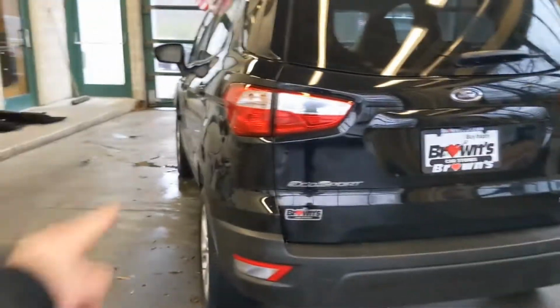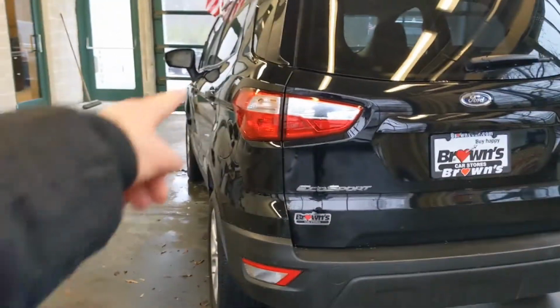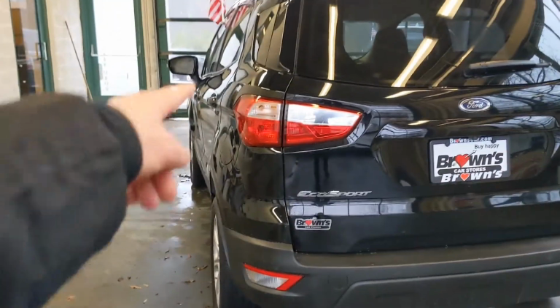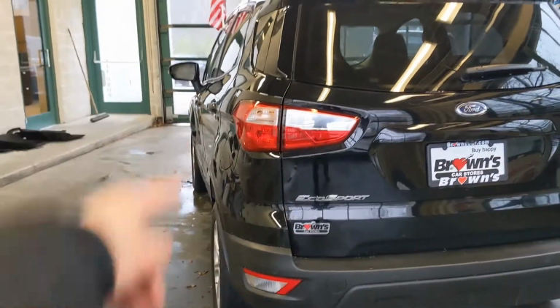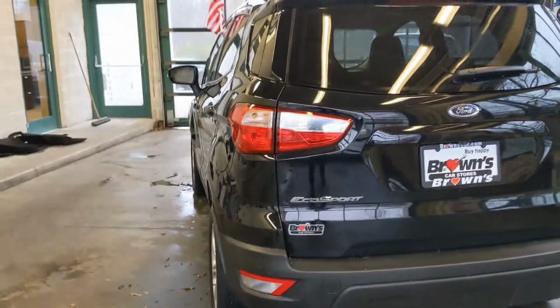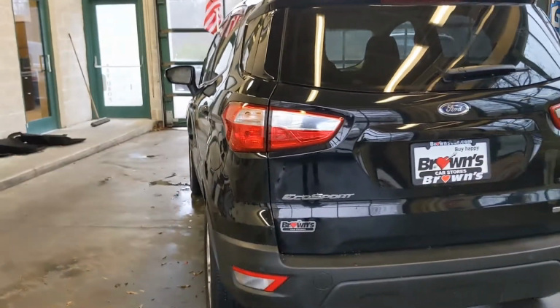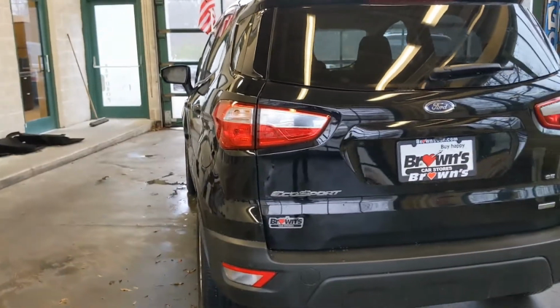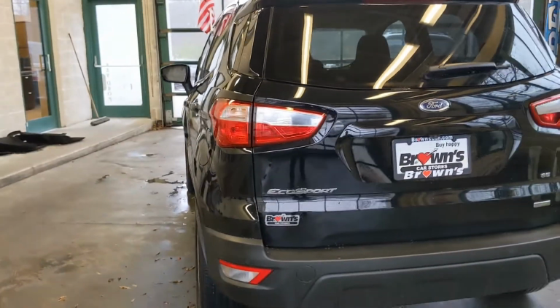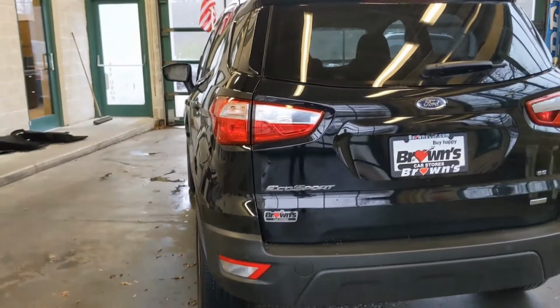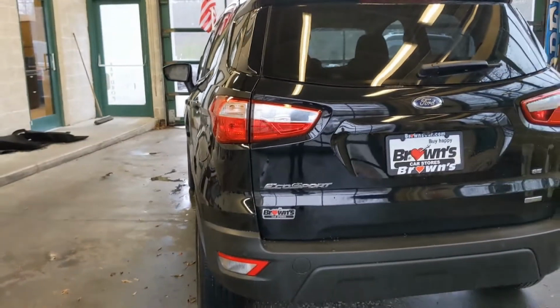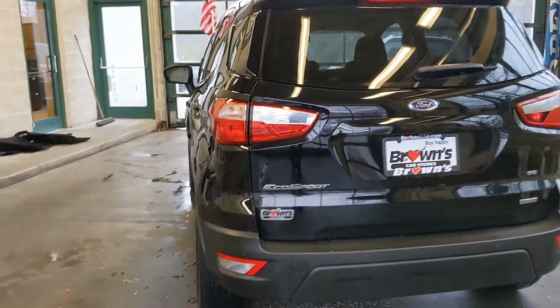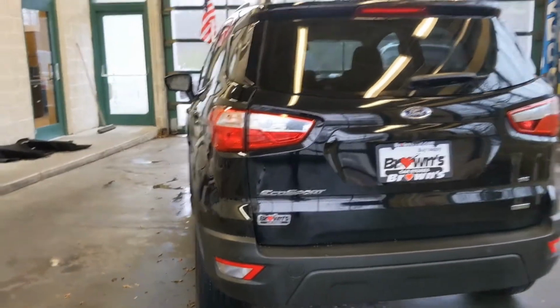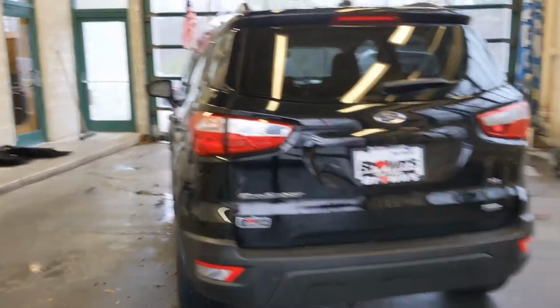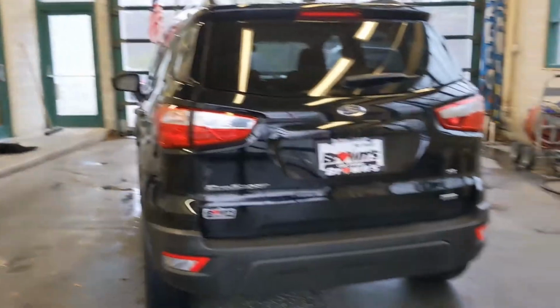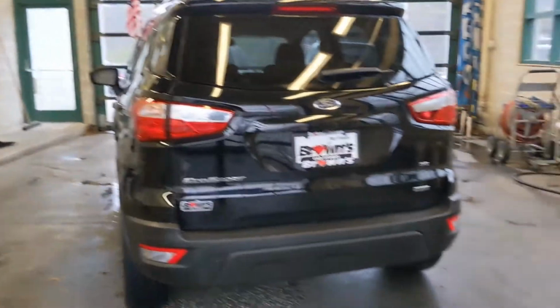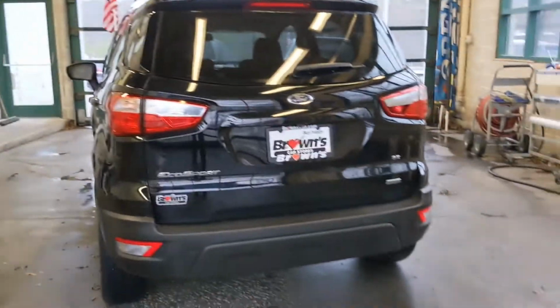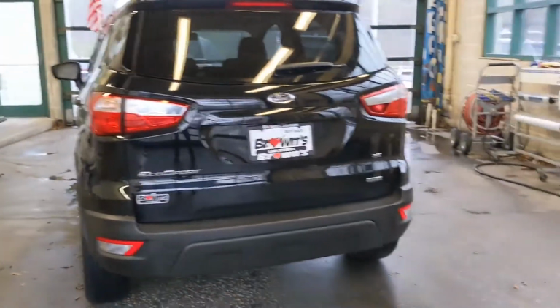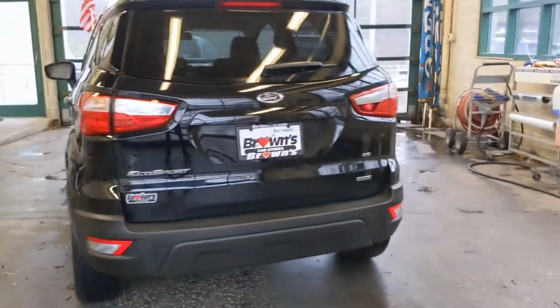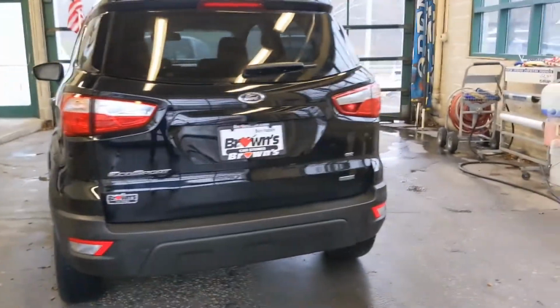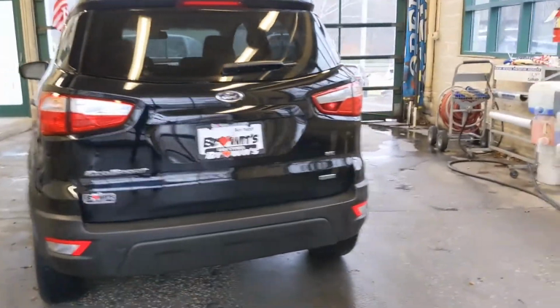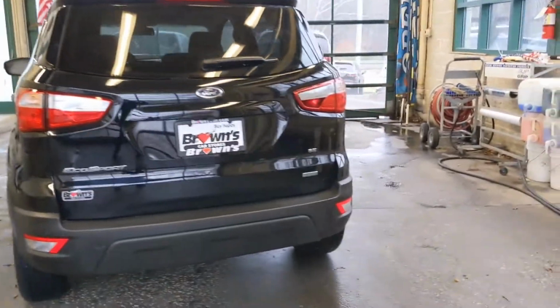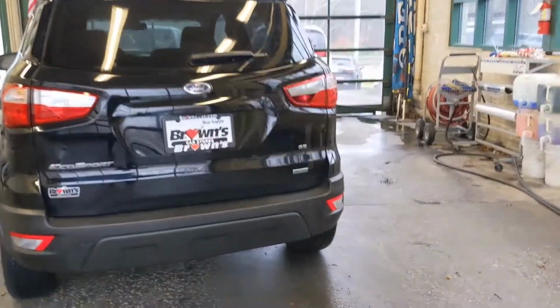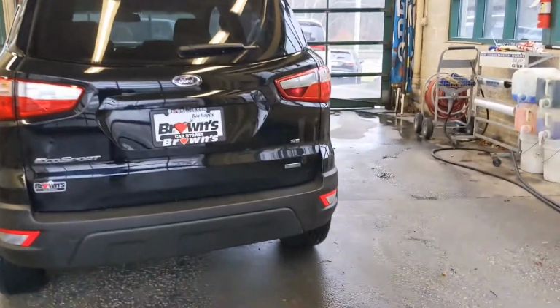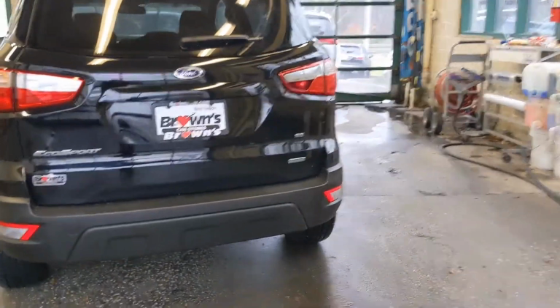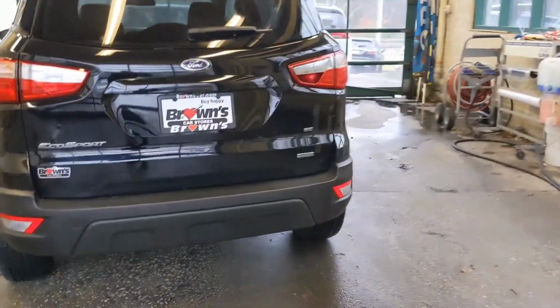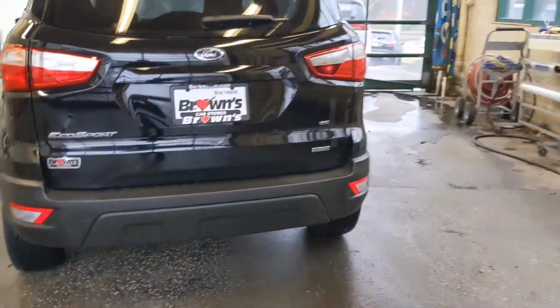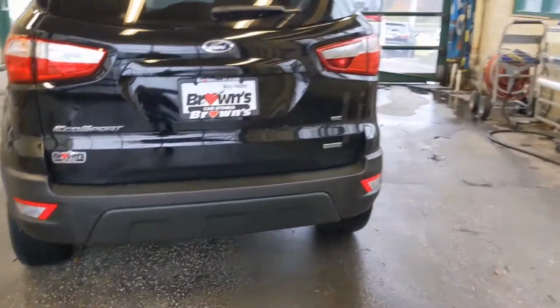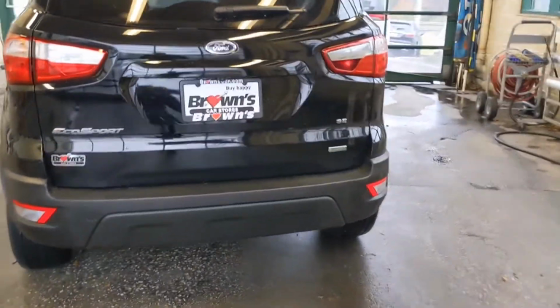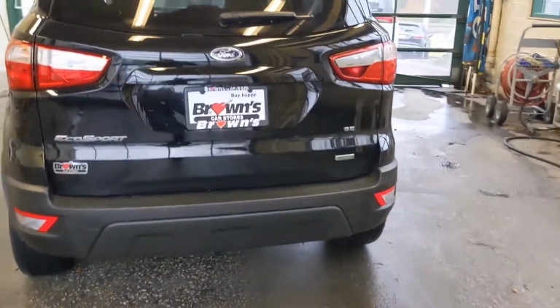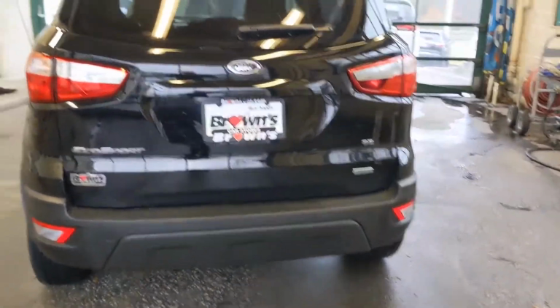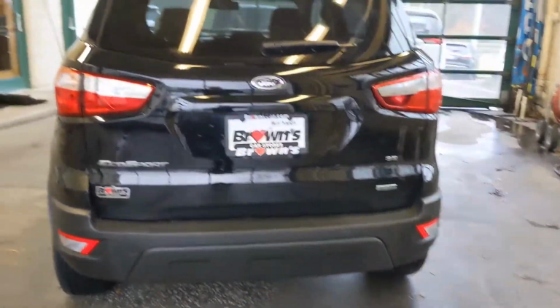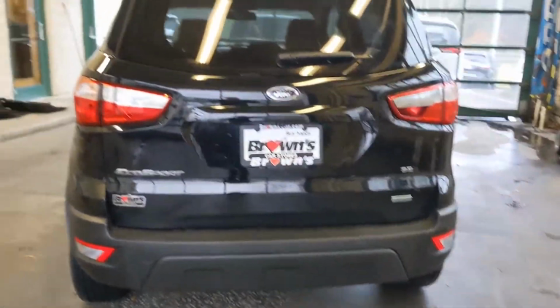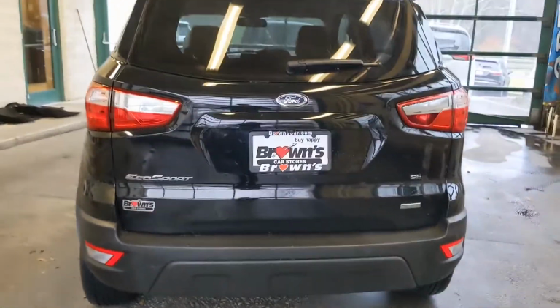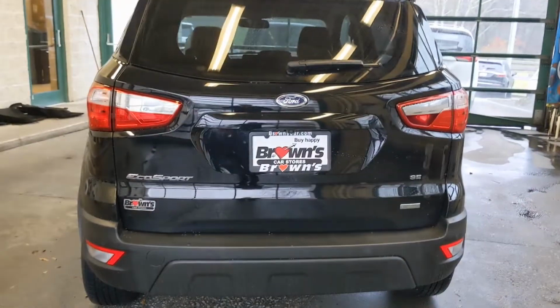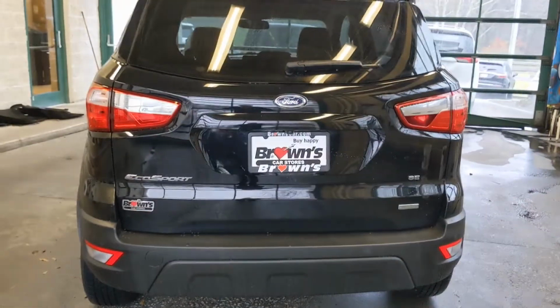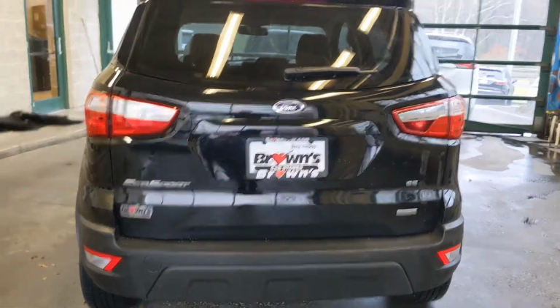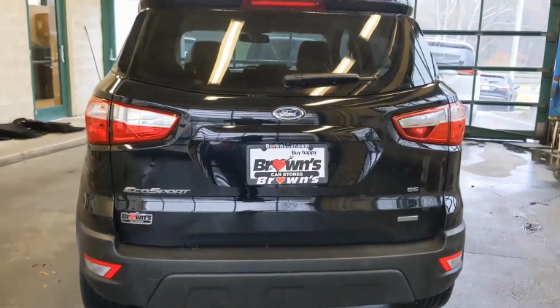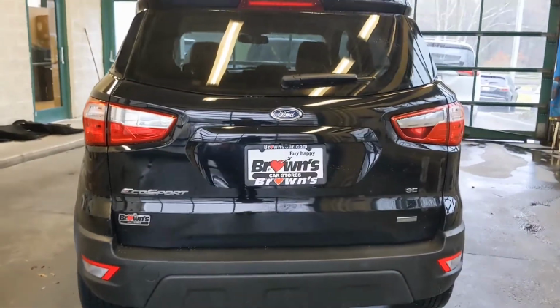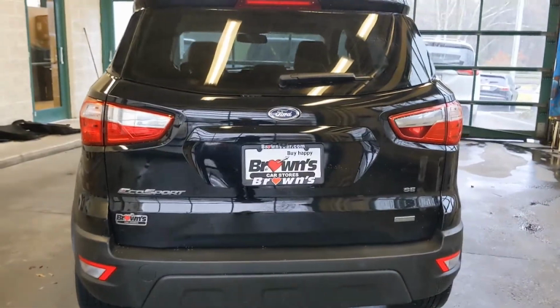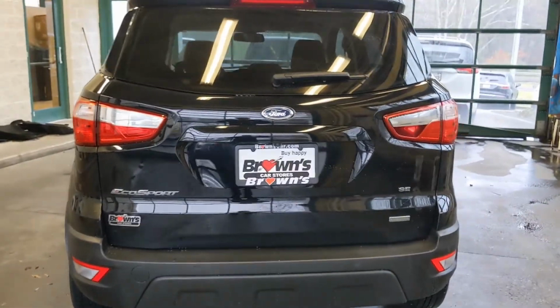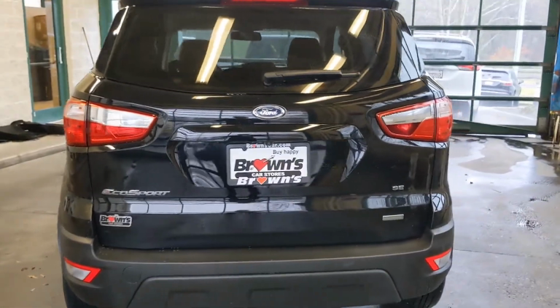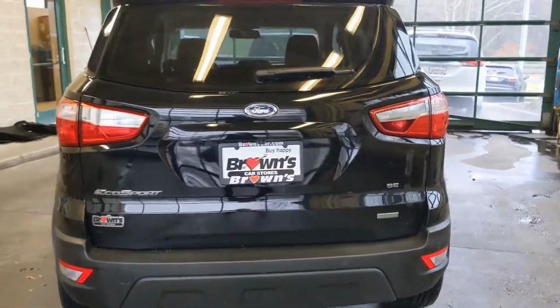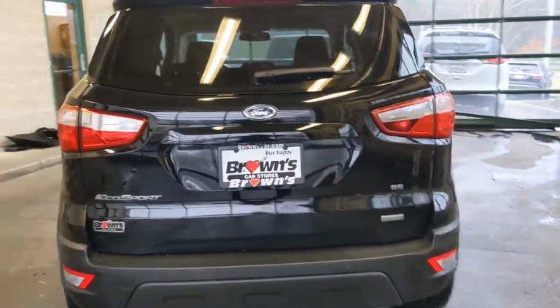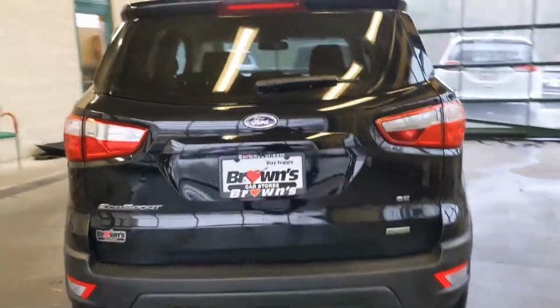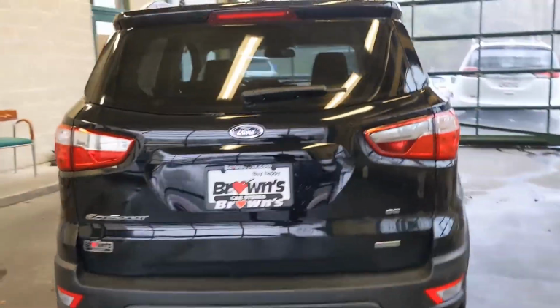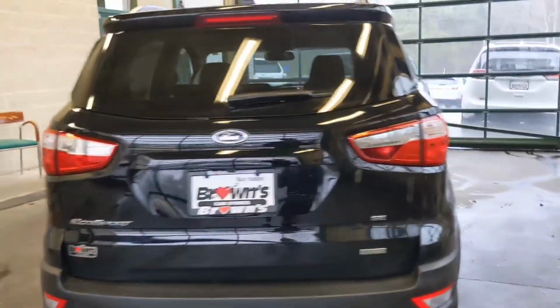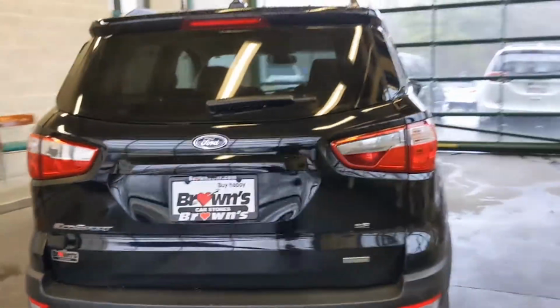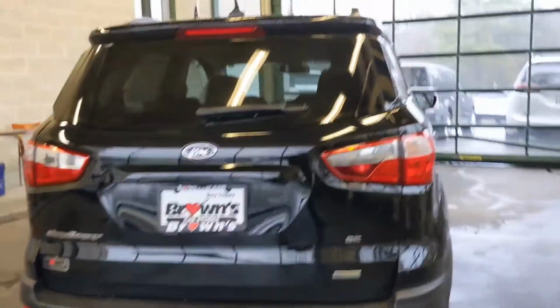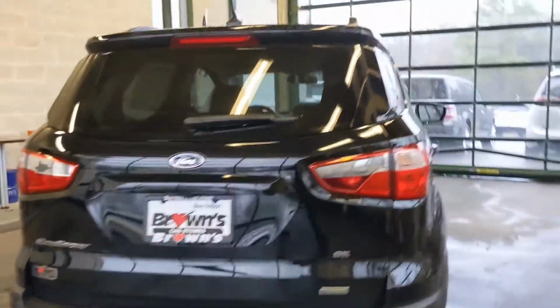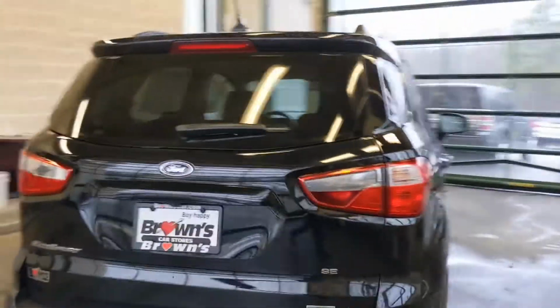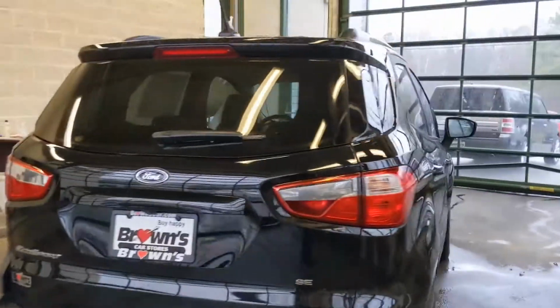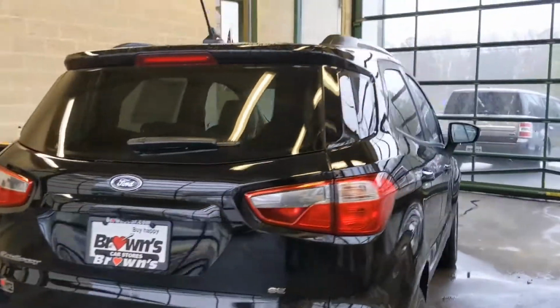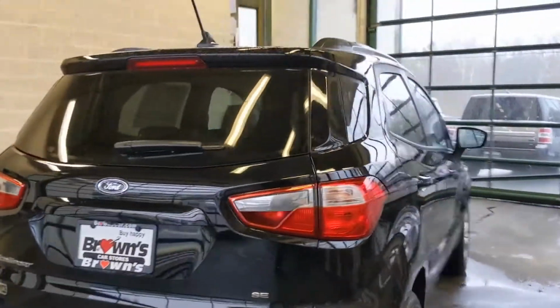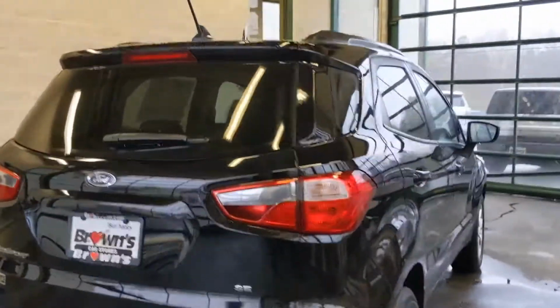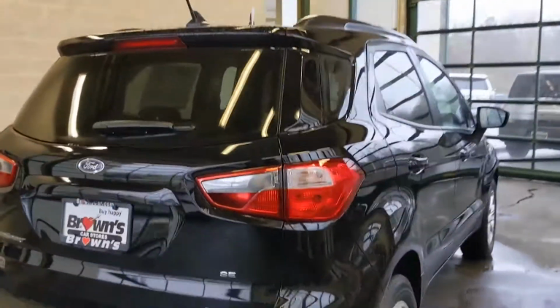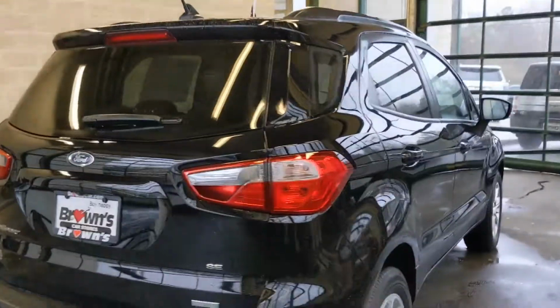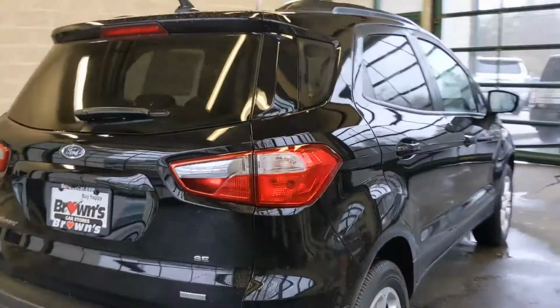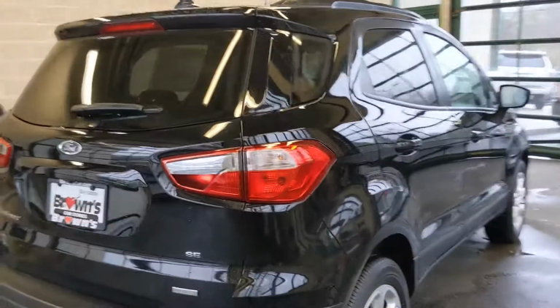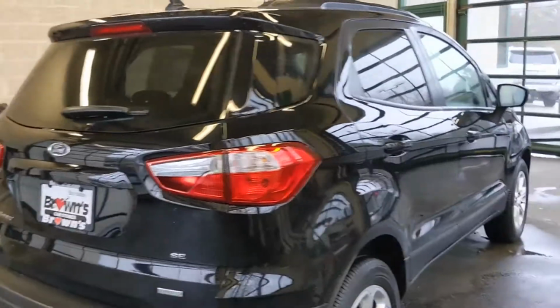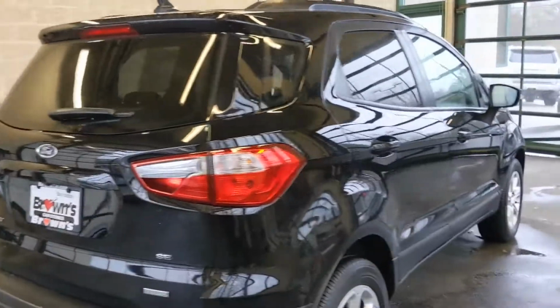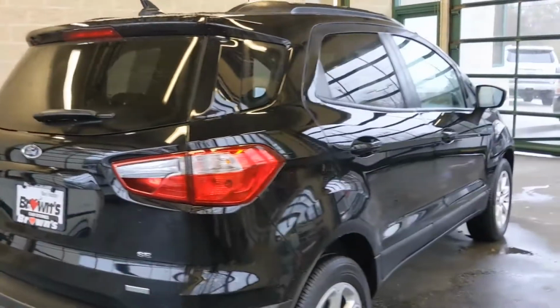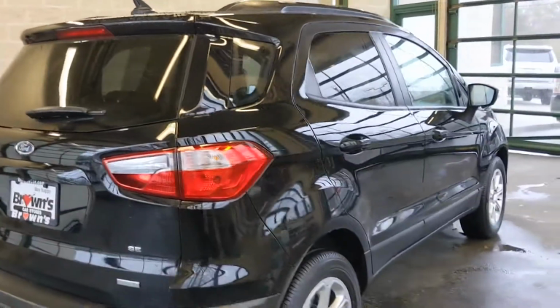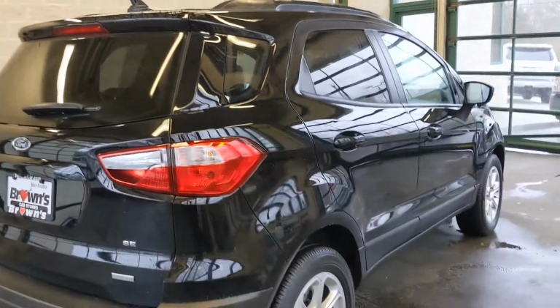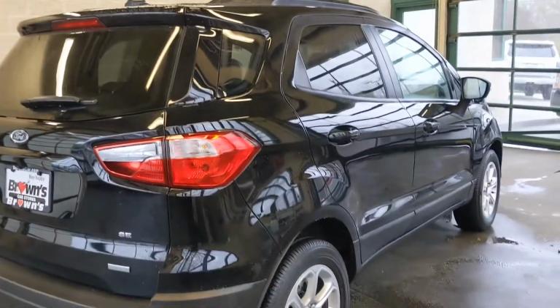Back here you're going to see those nice taillights. I'll go ahead and take a look inside.